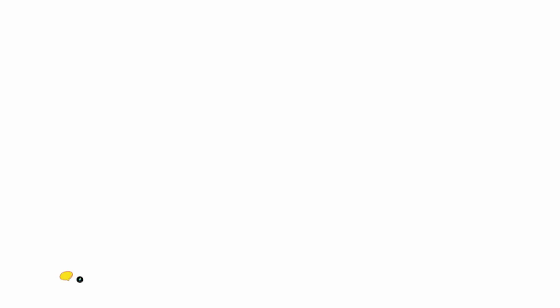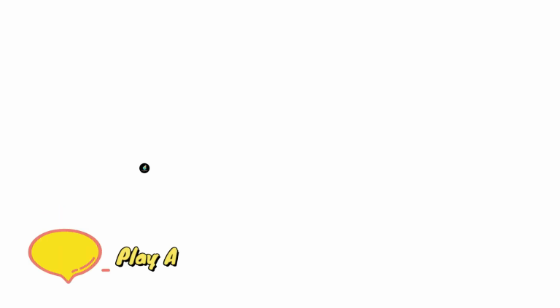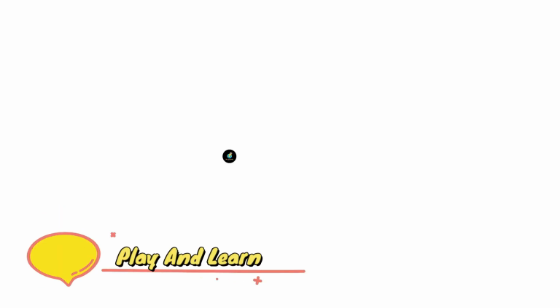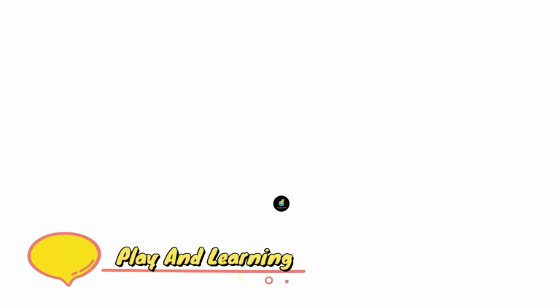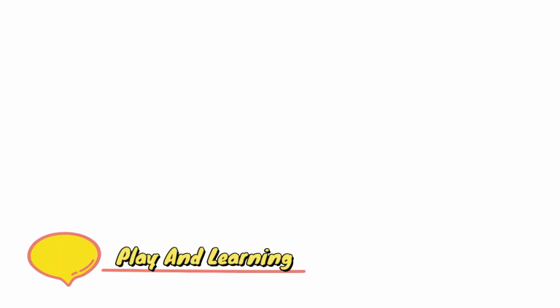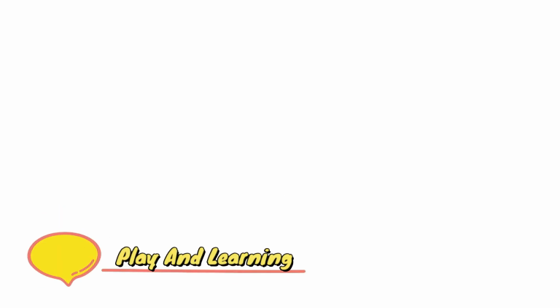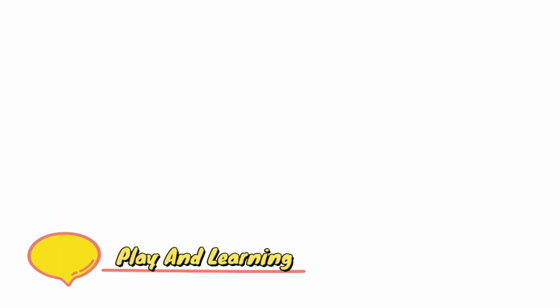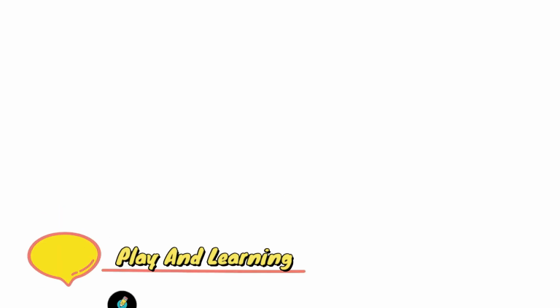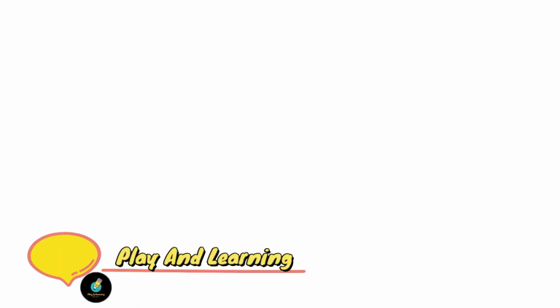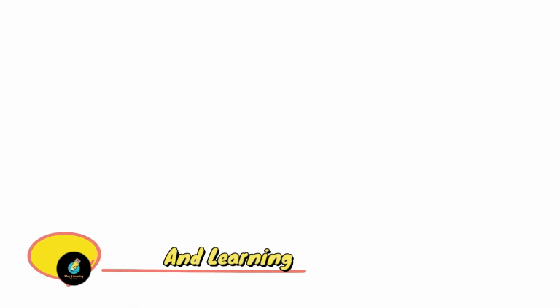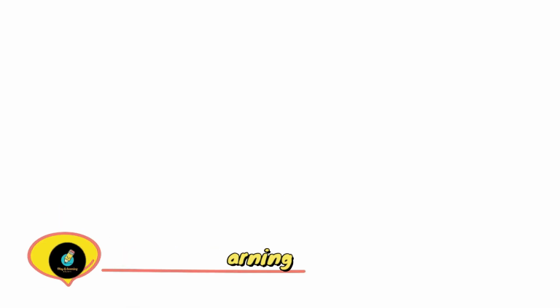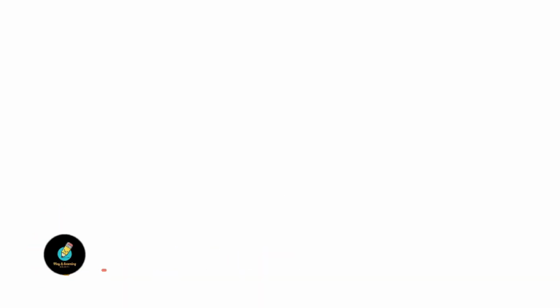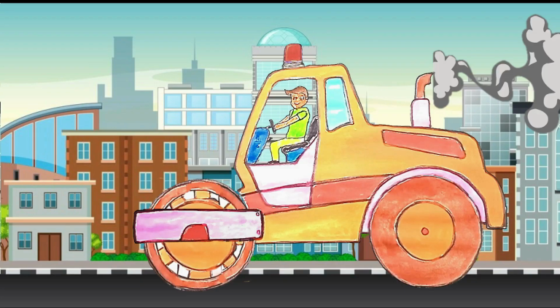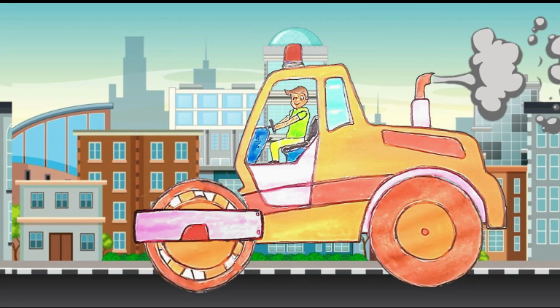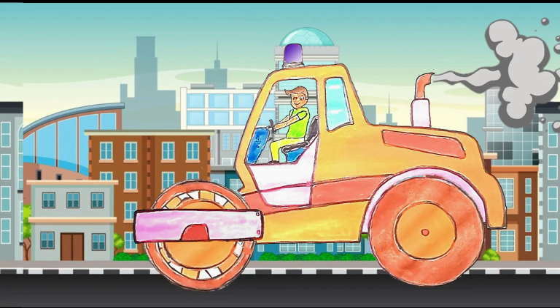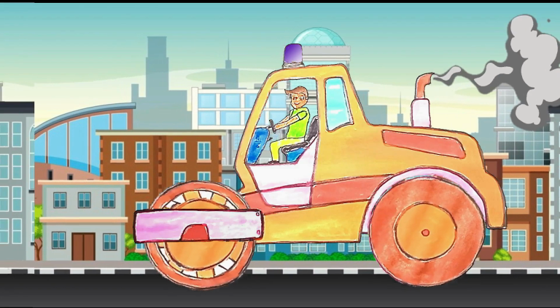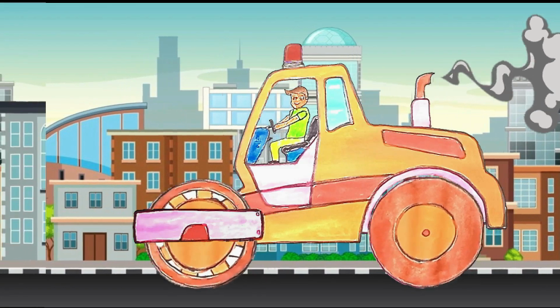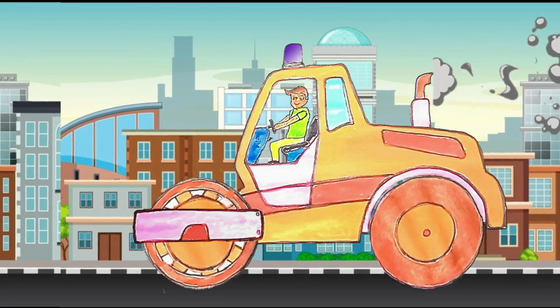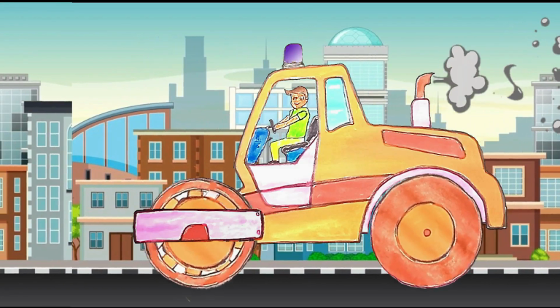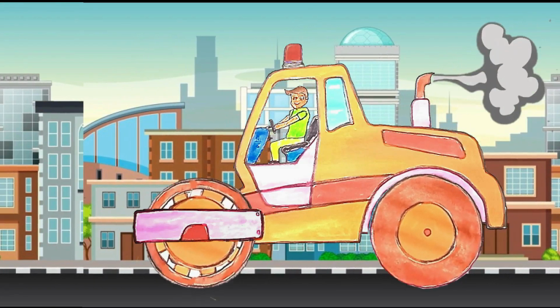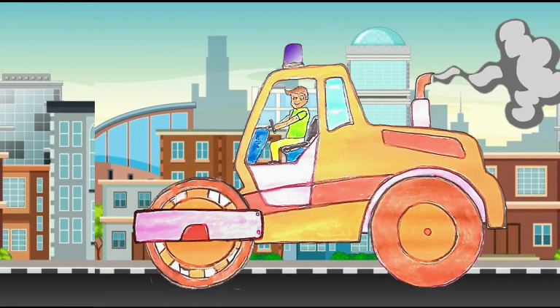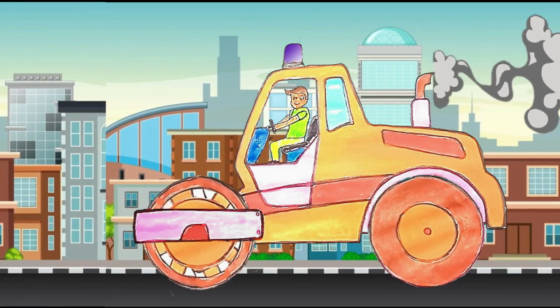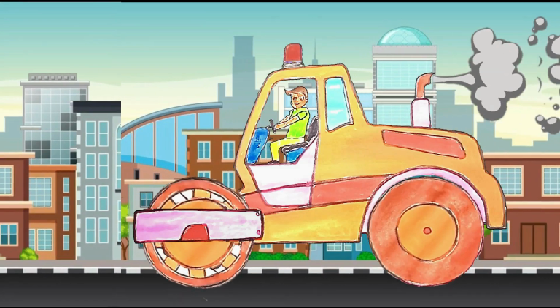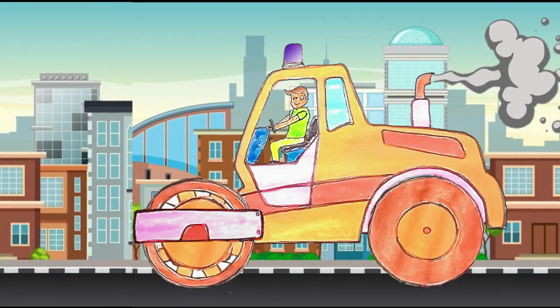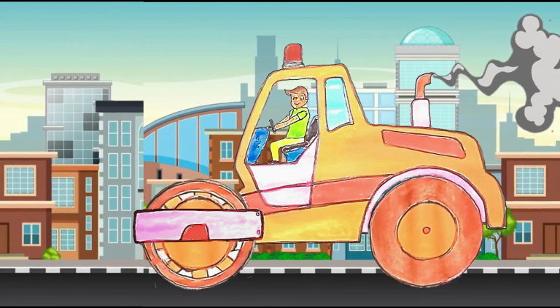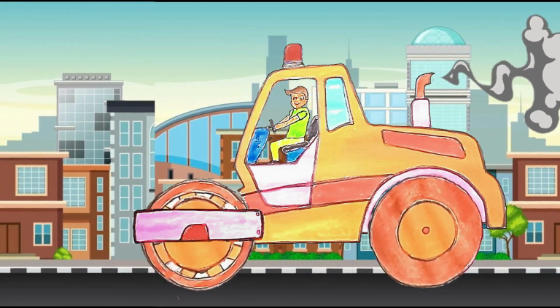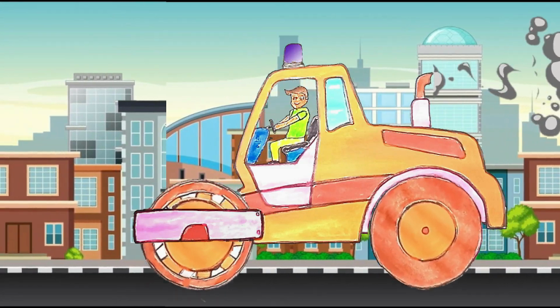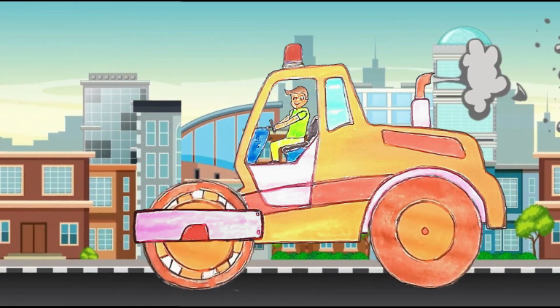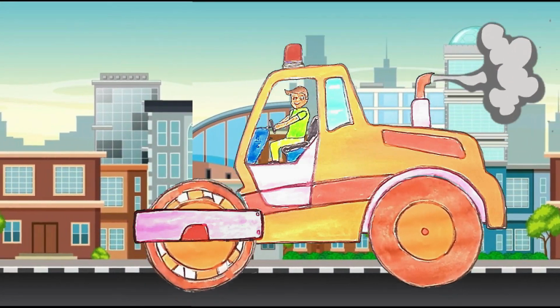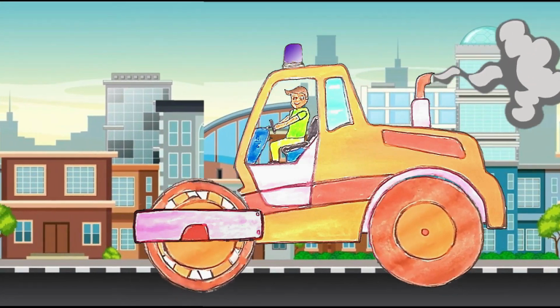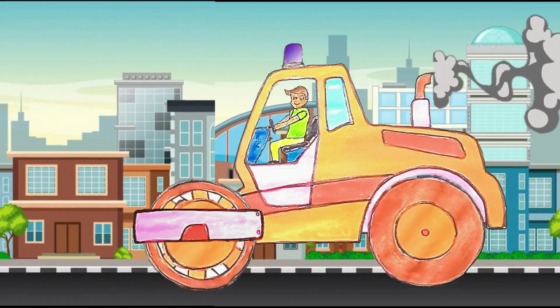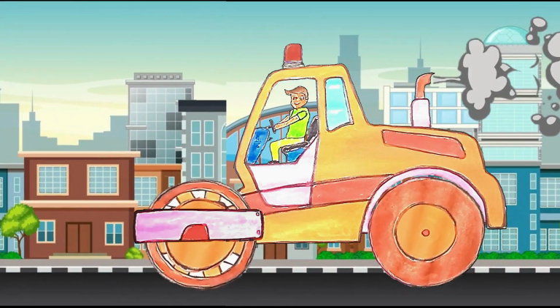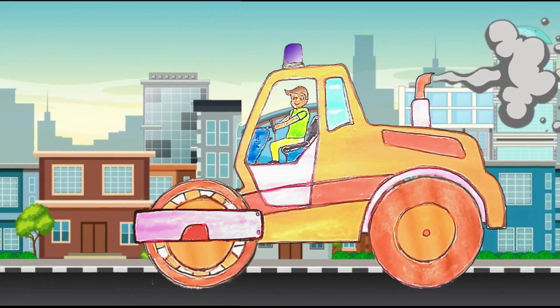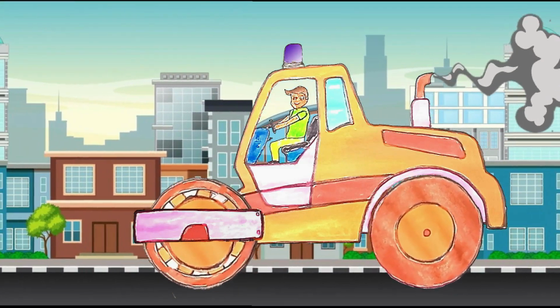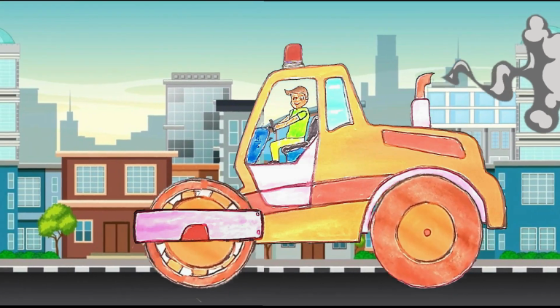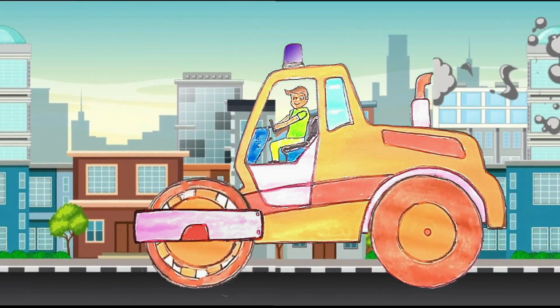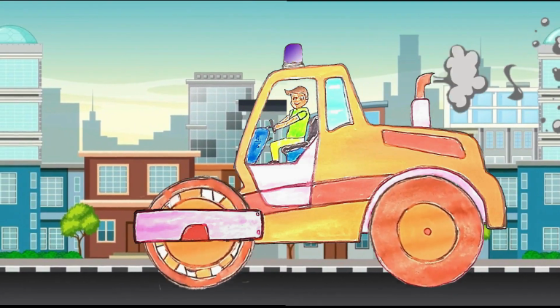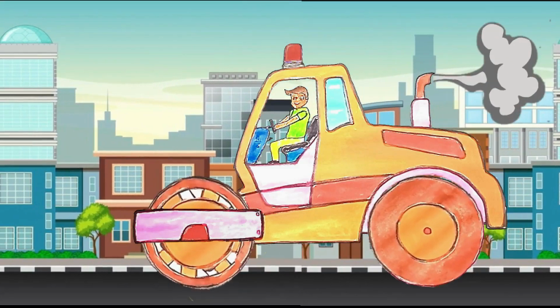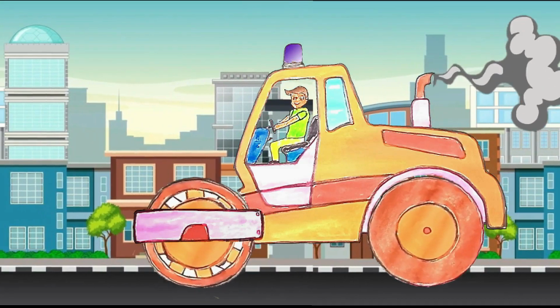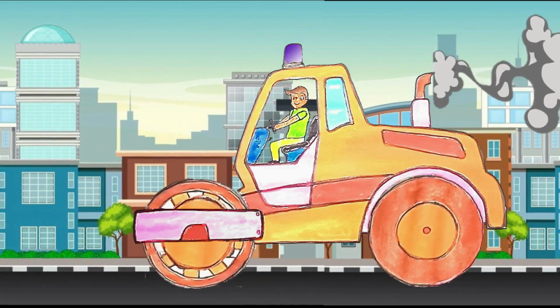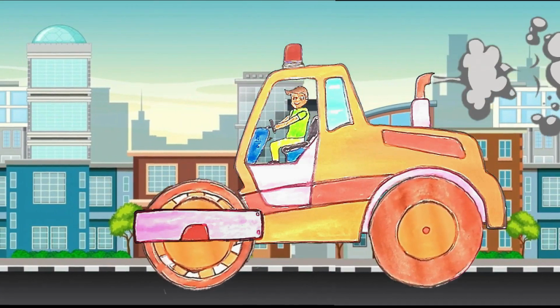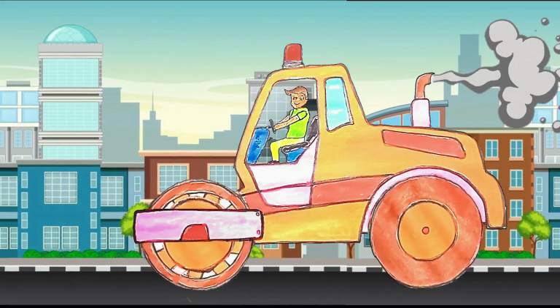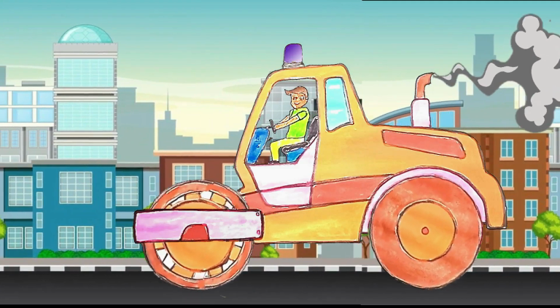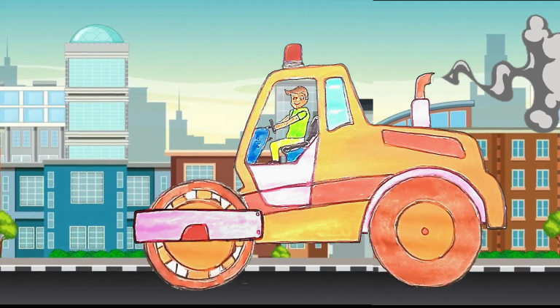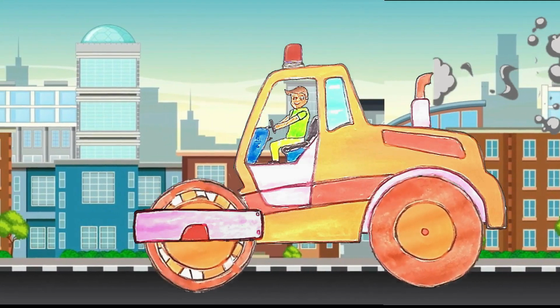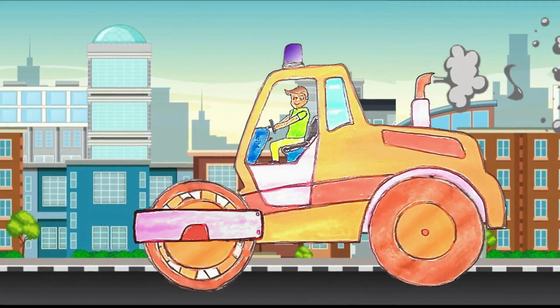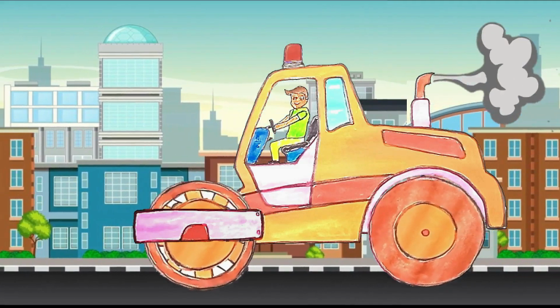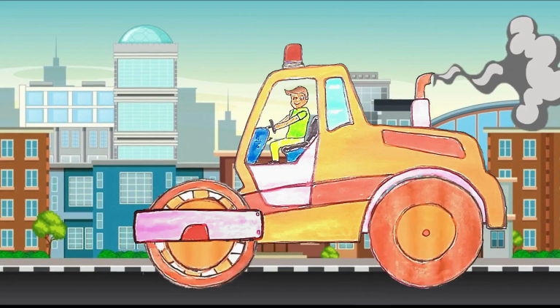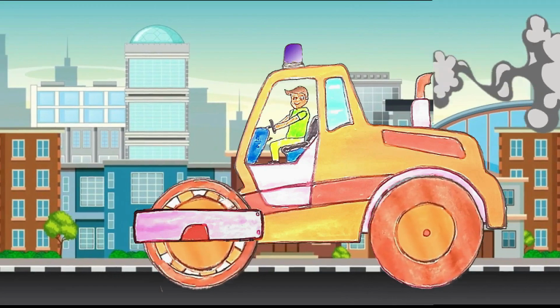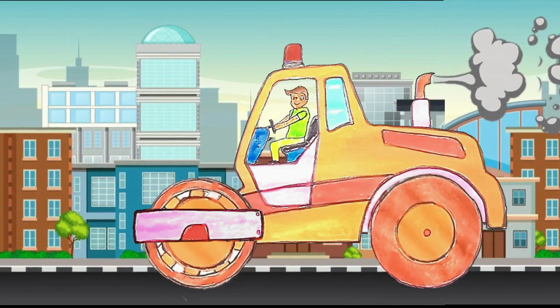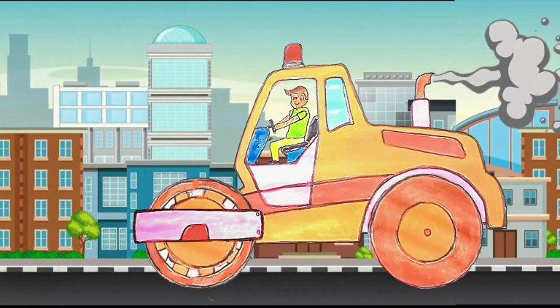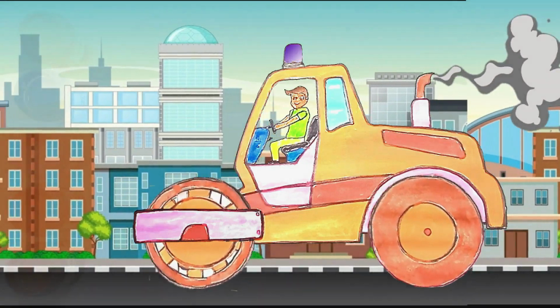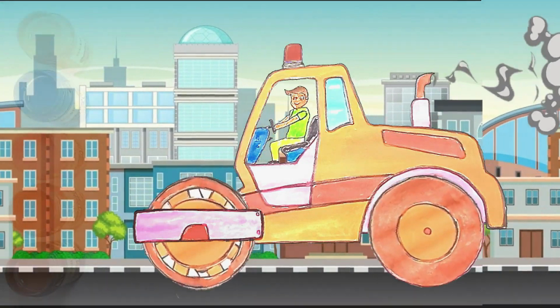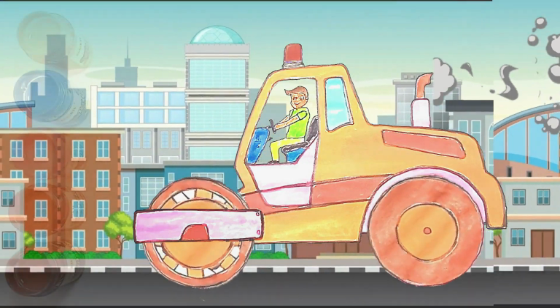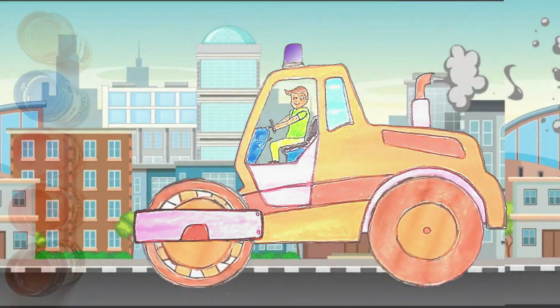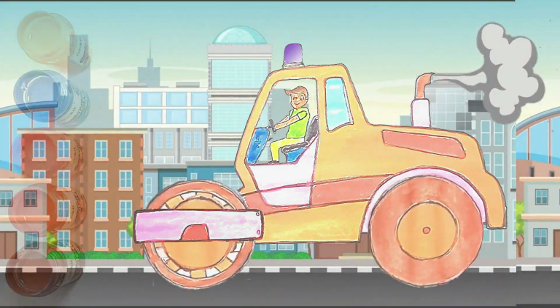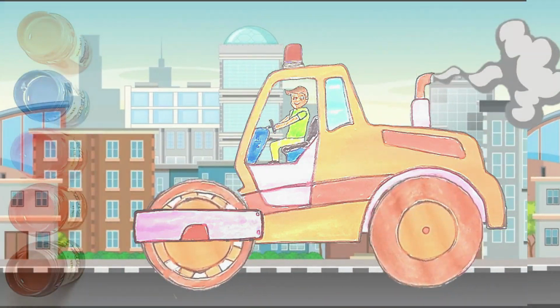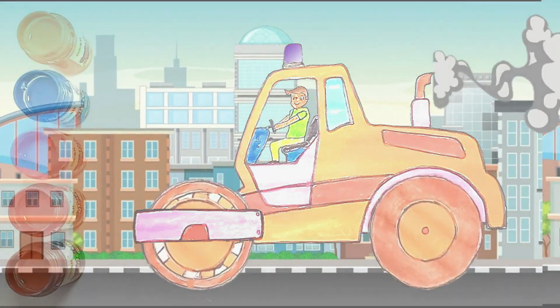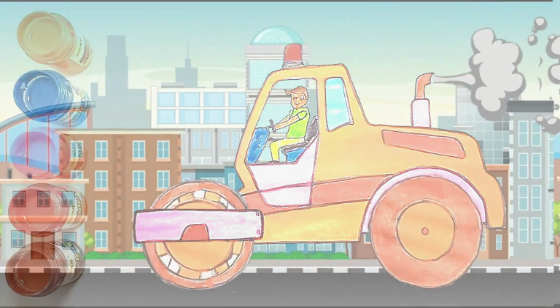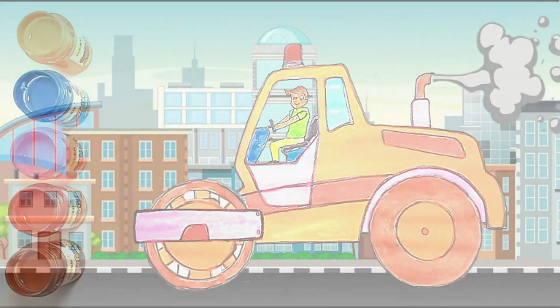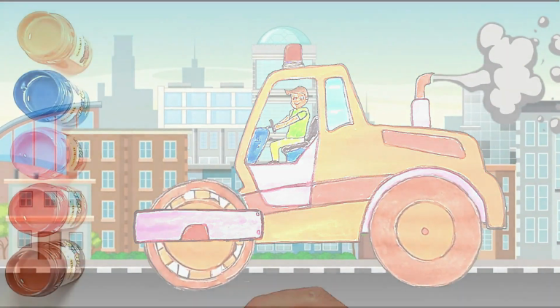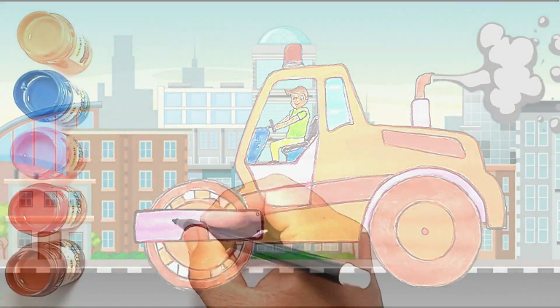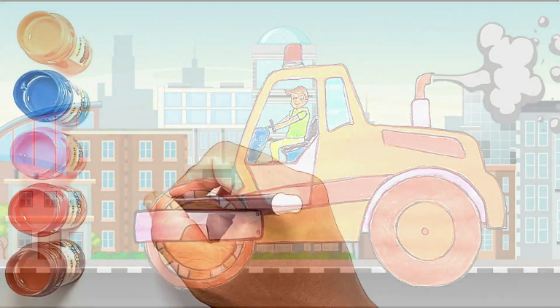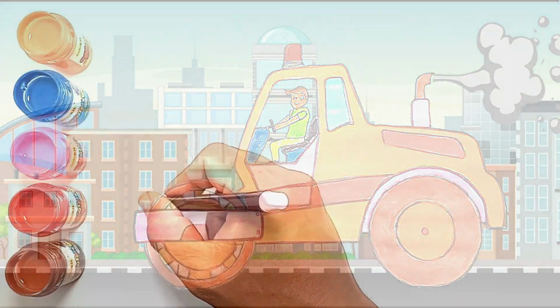Hello everyone! Meet again with Naysa. This time I will draw a road compactor vehicle.